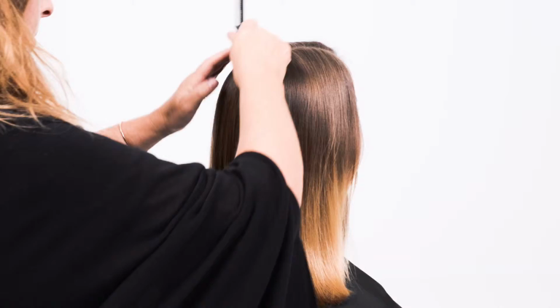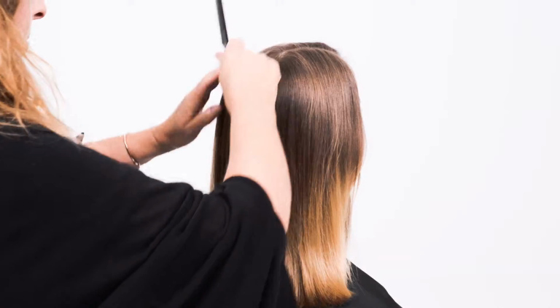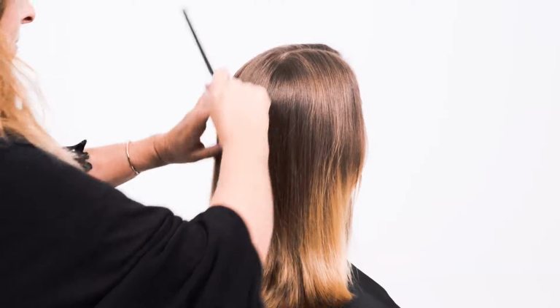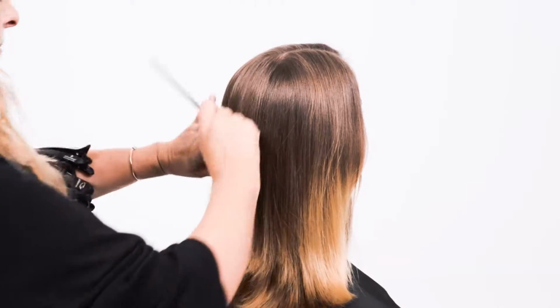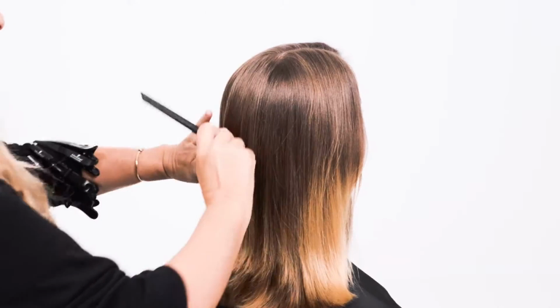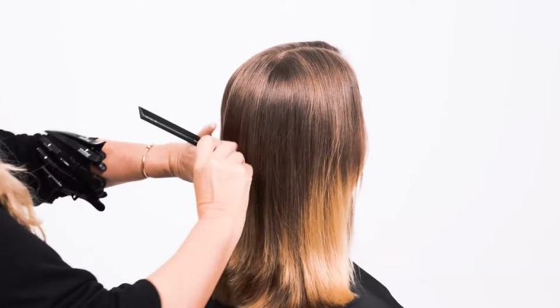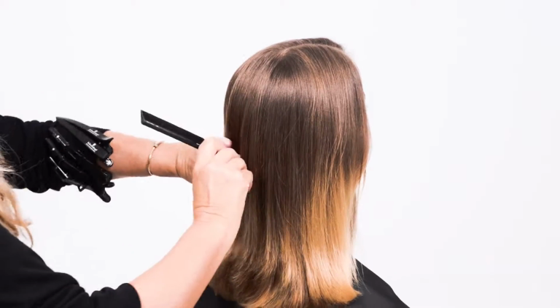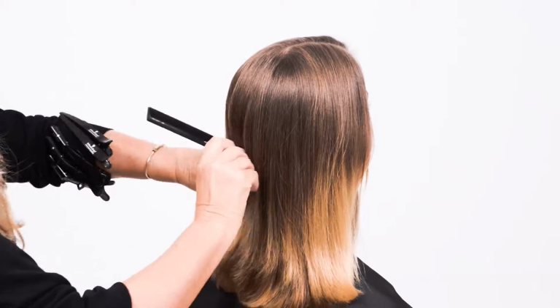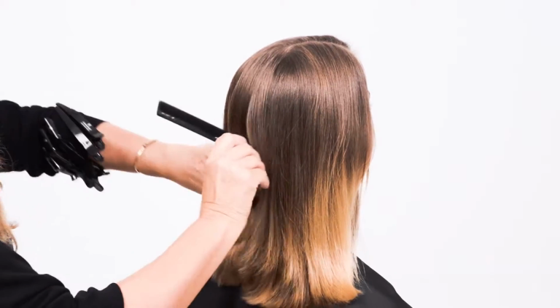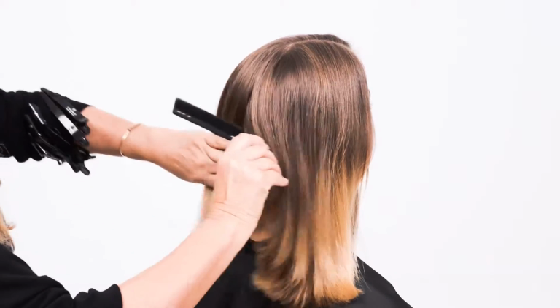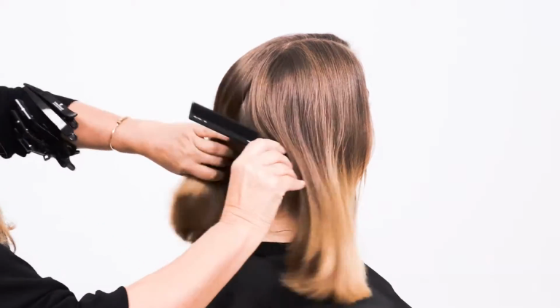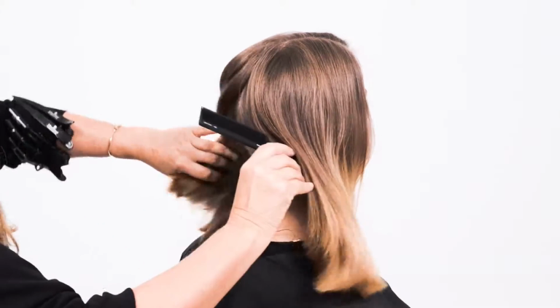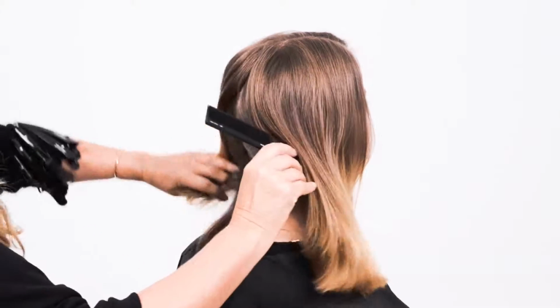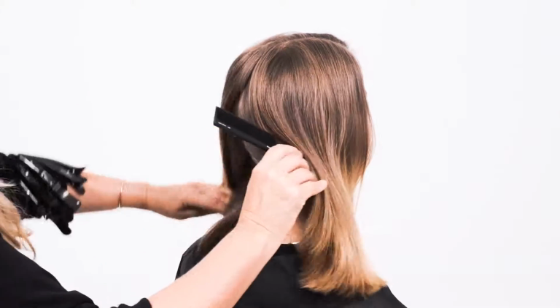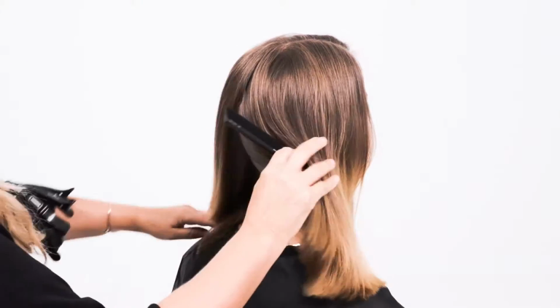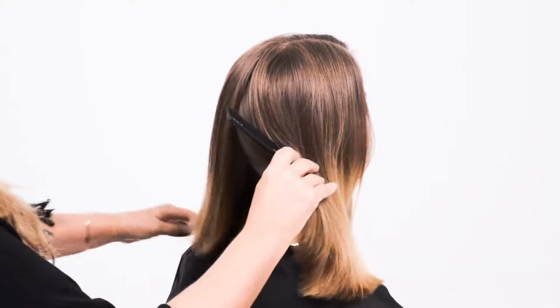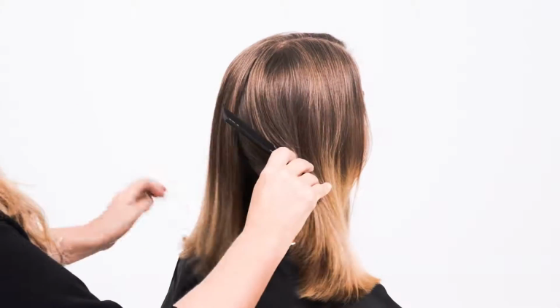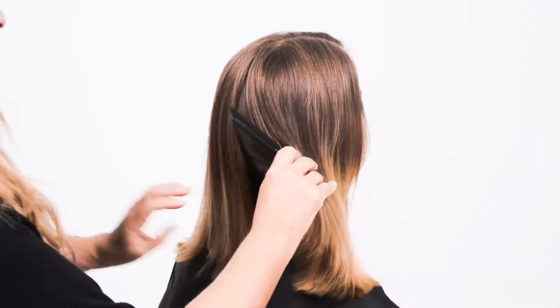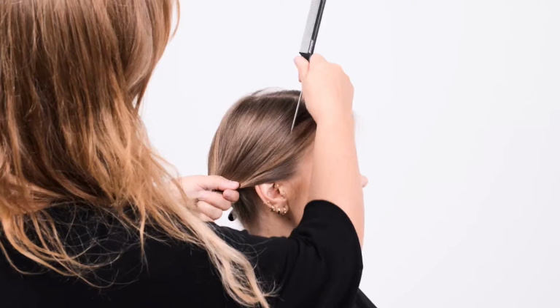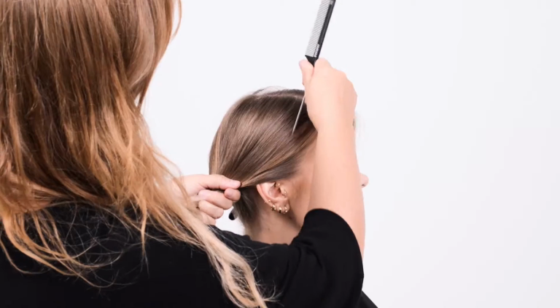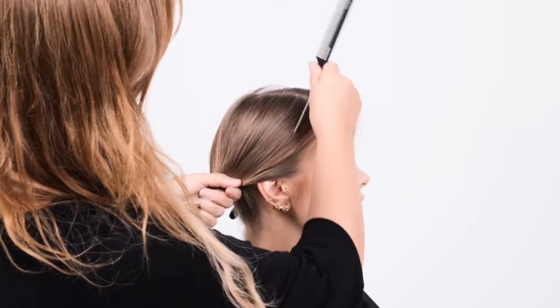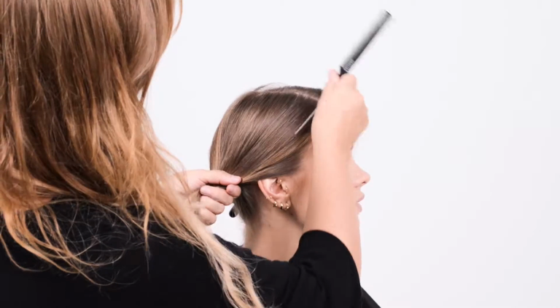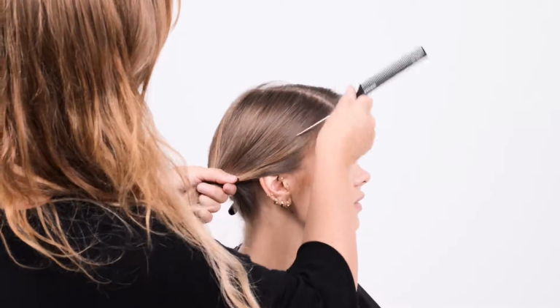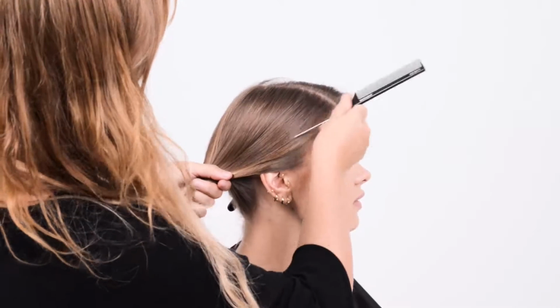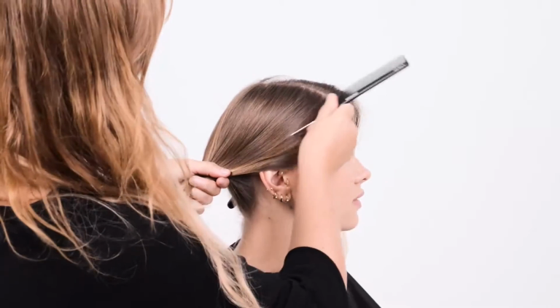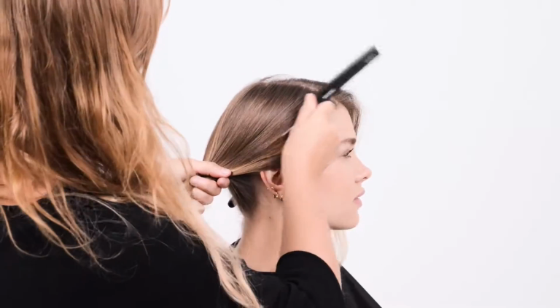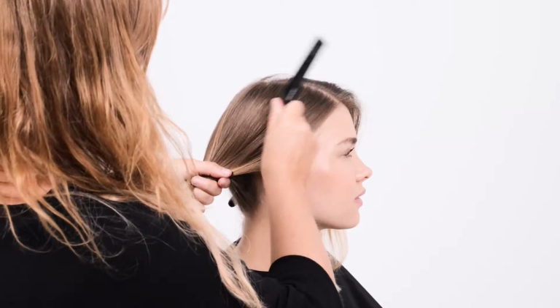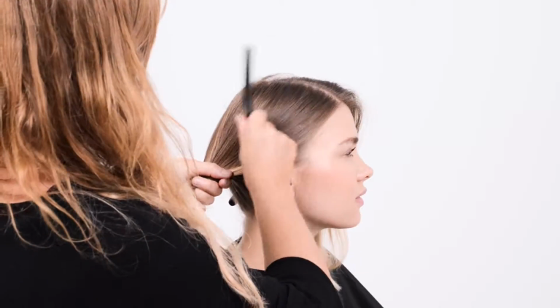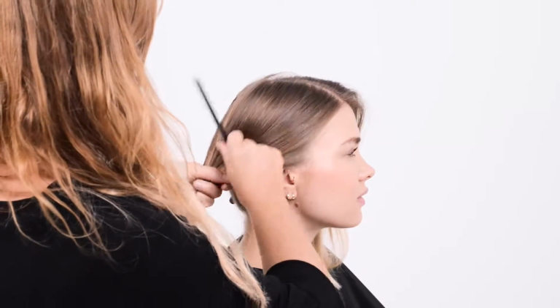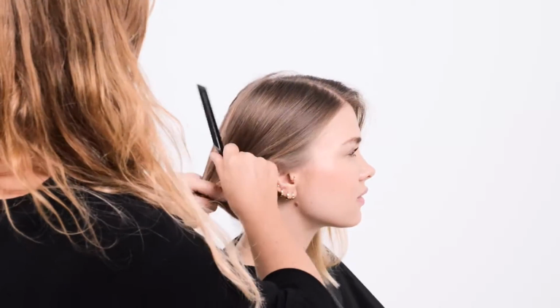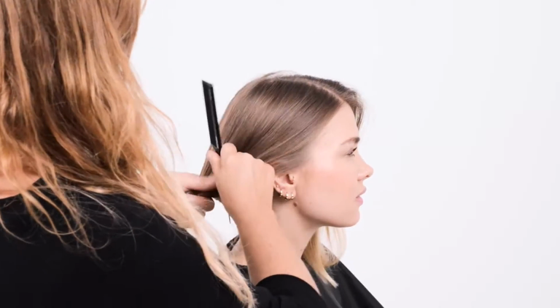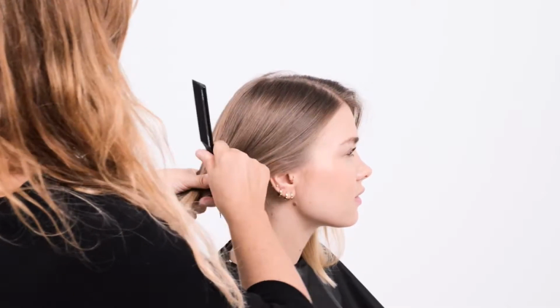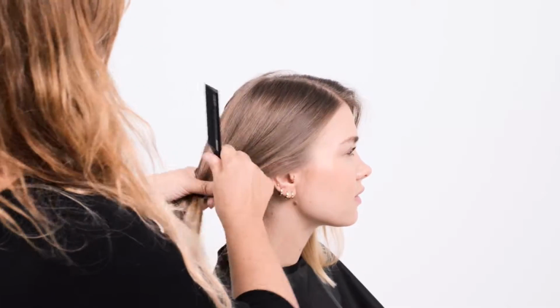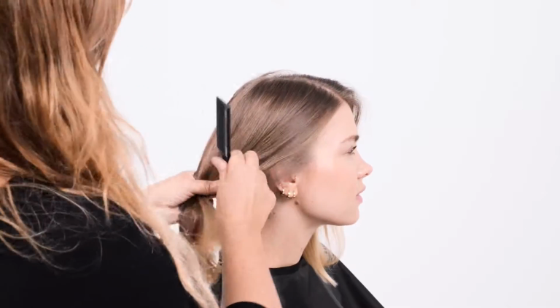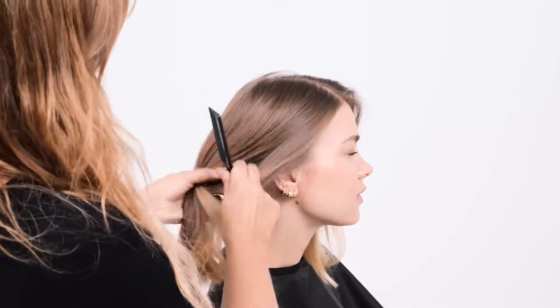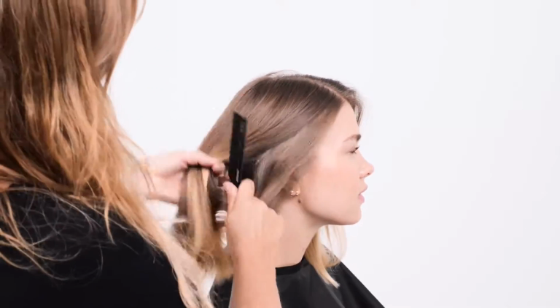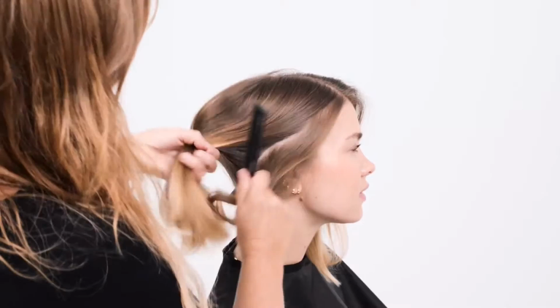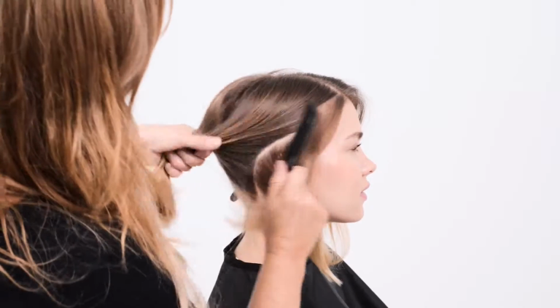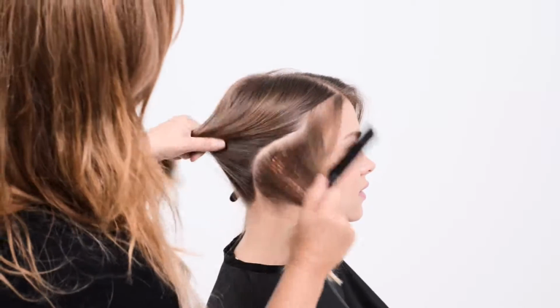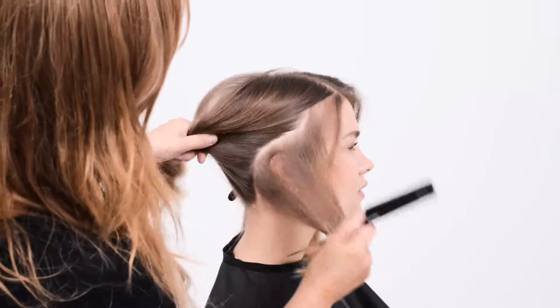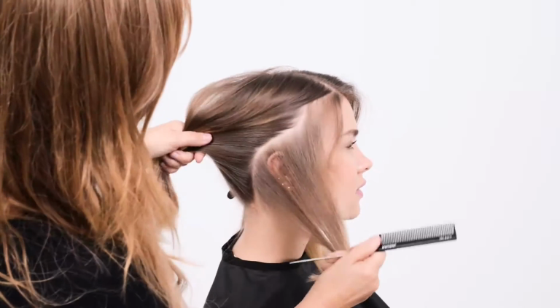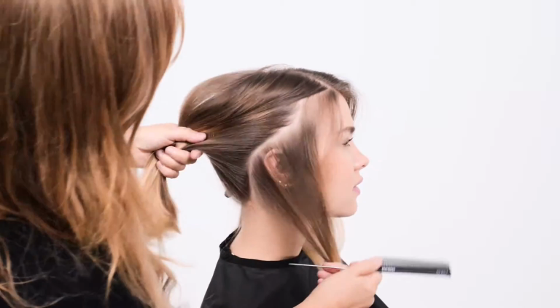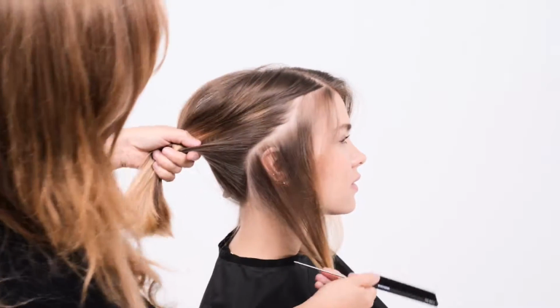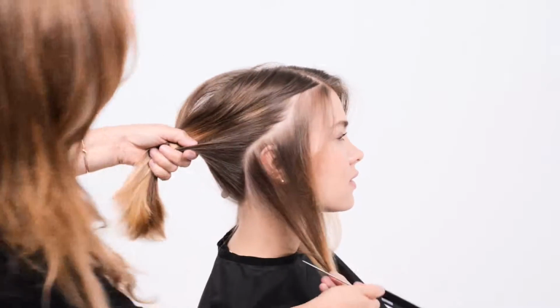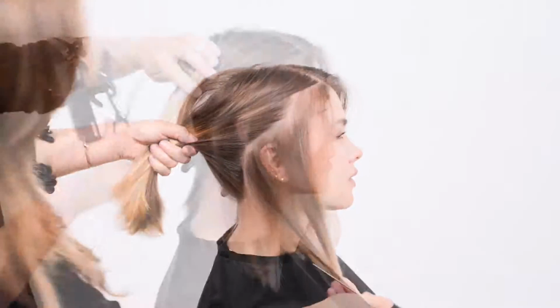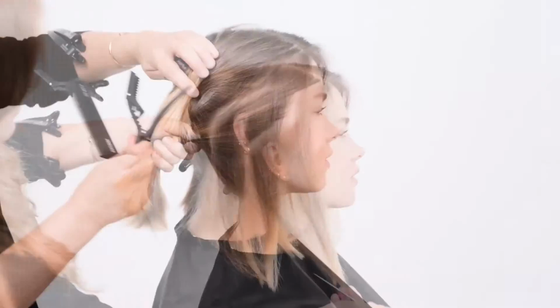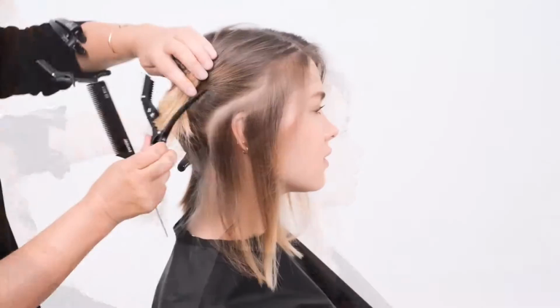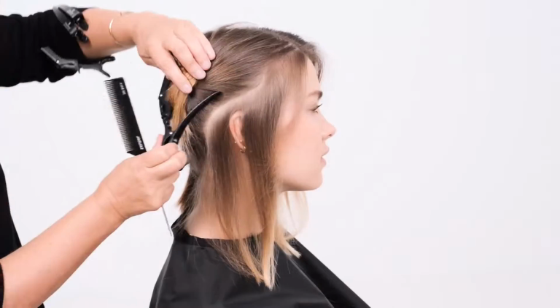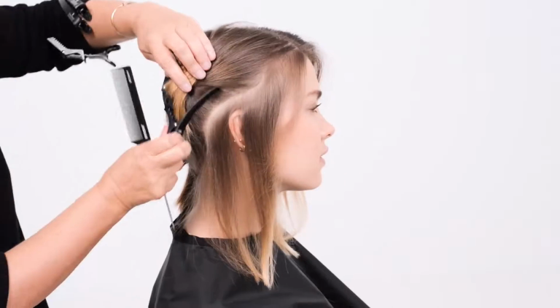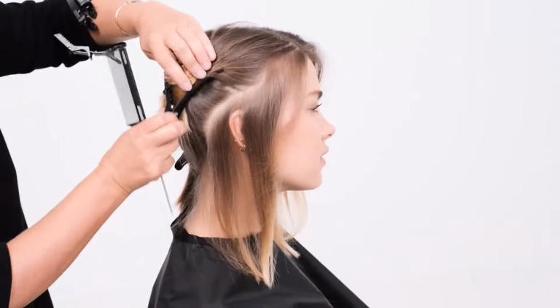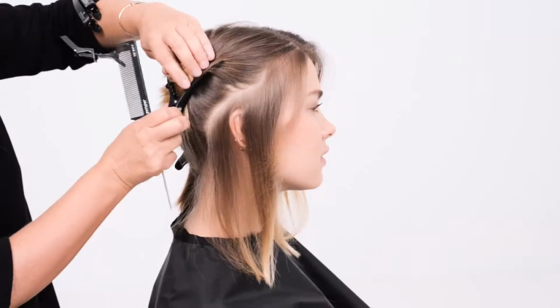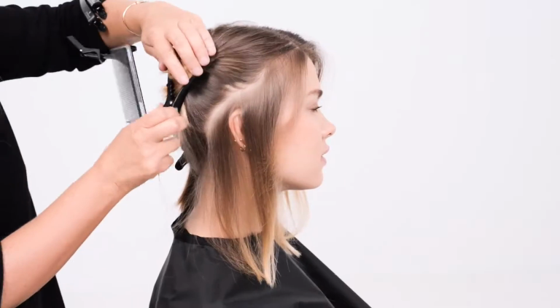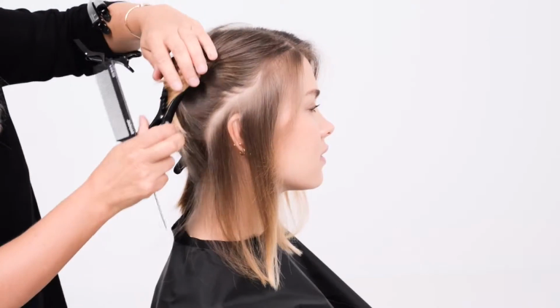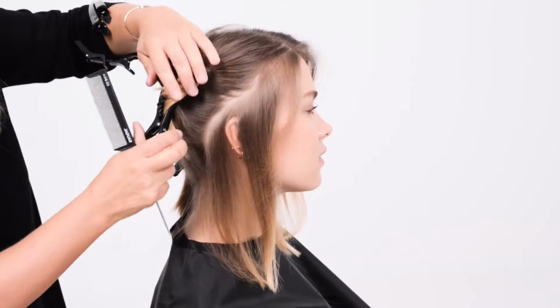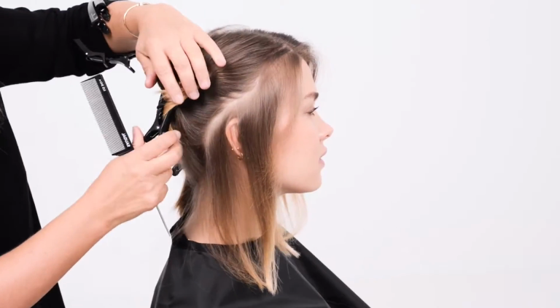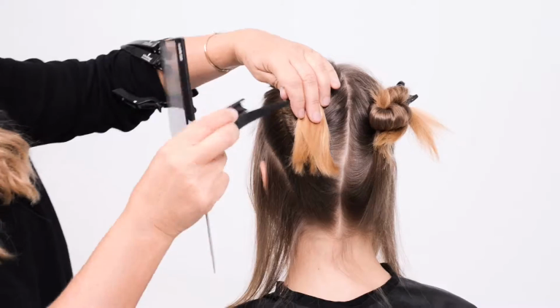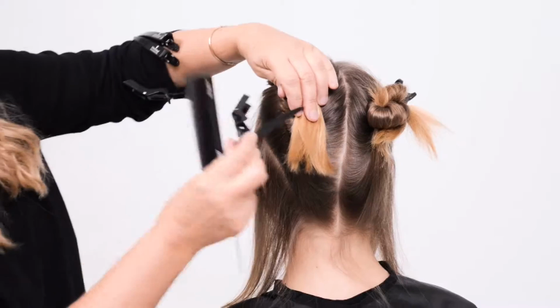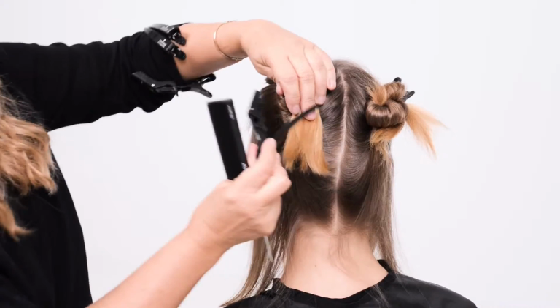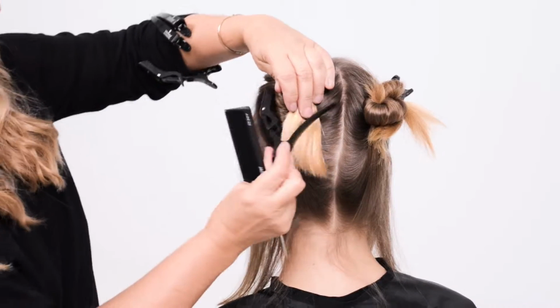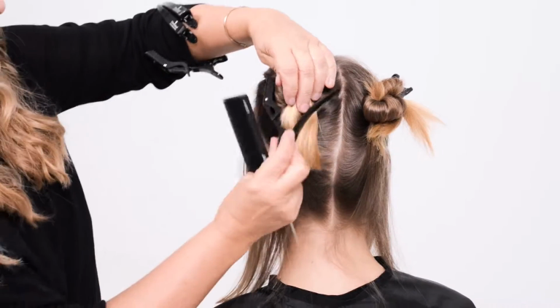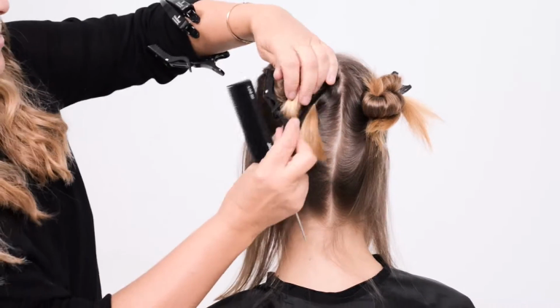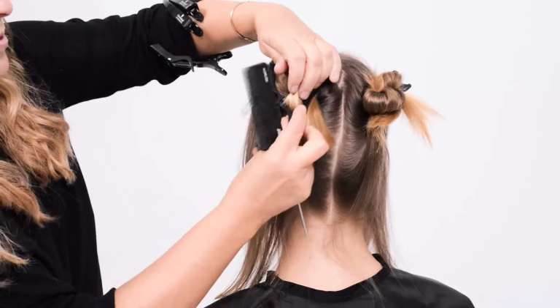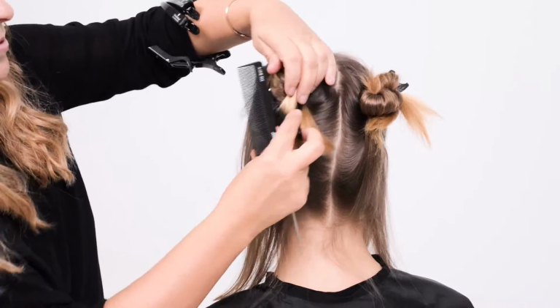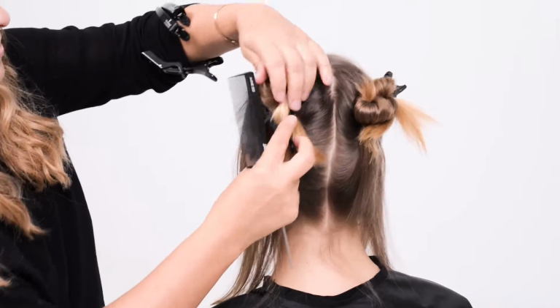We take a fine section around the entire hairline and clip the remaining hair away.